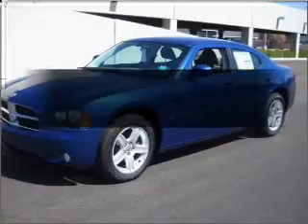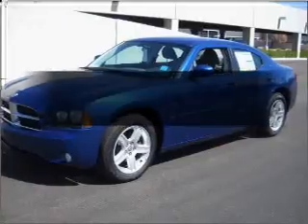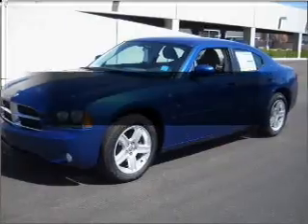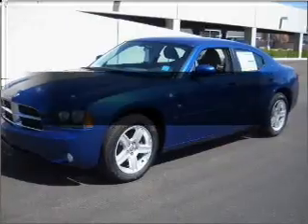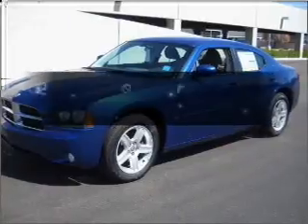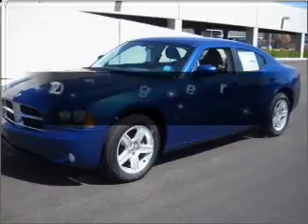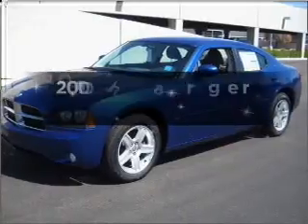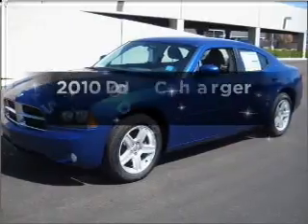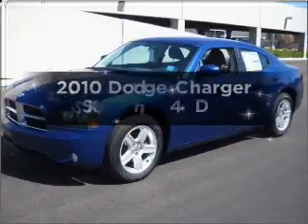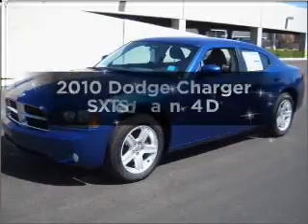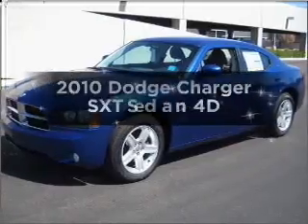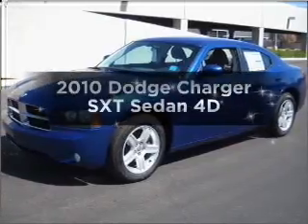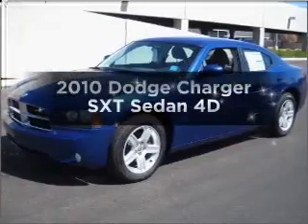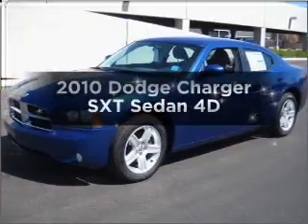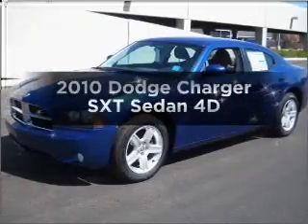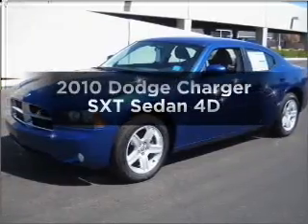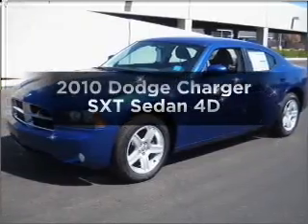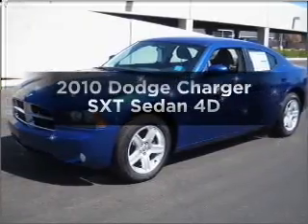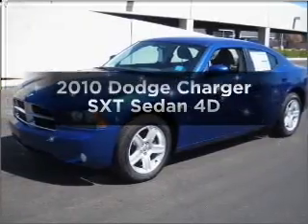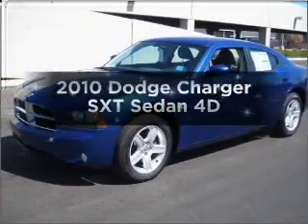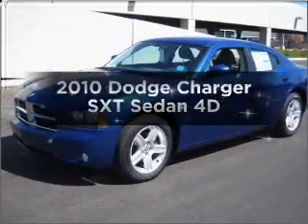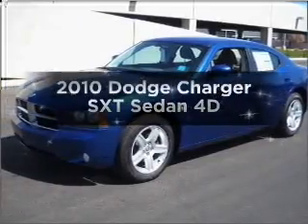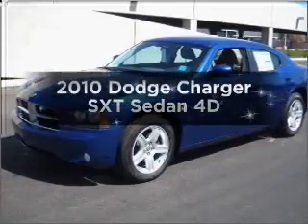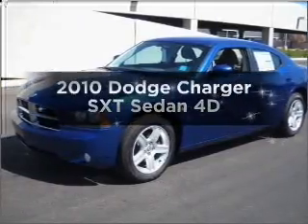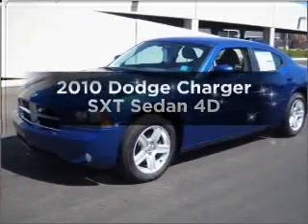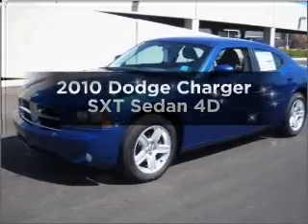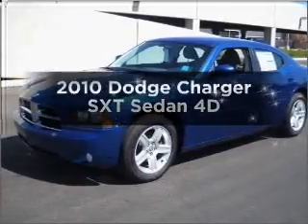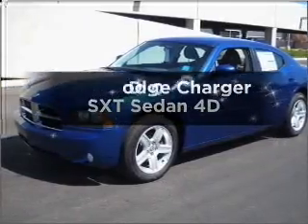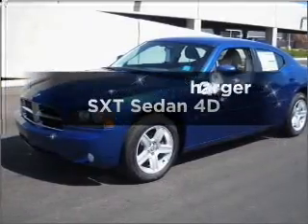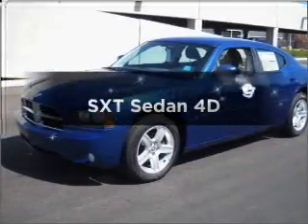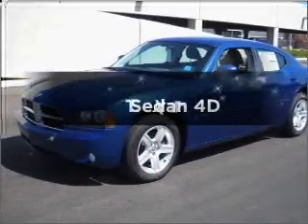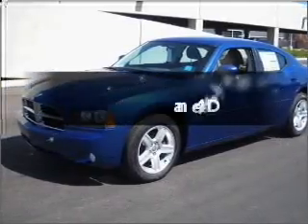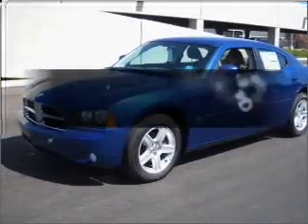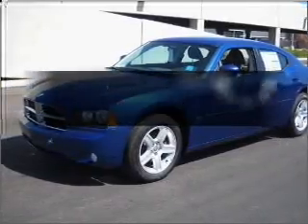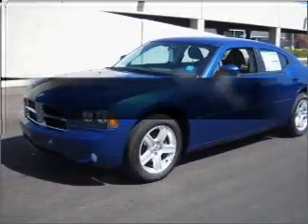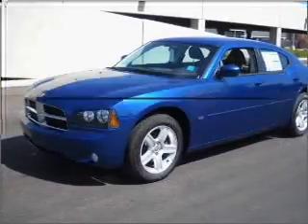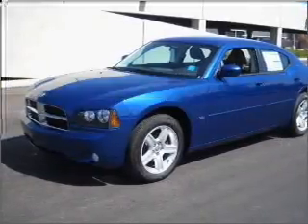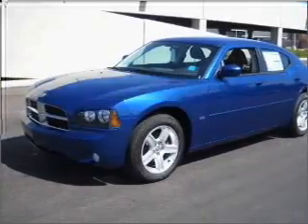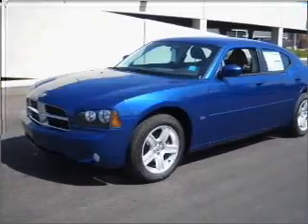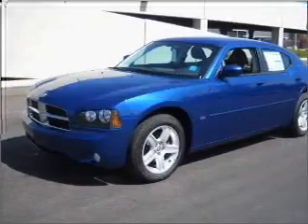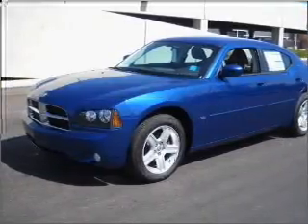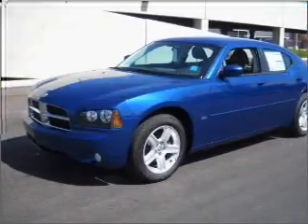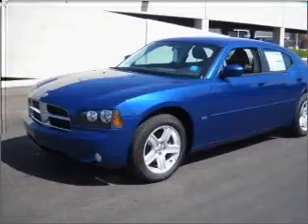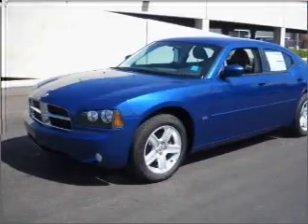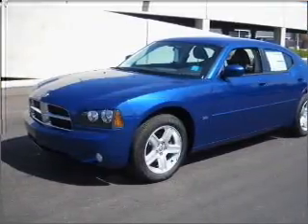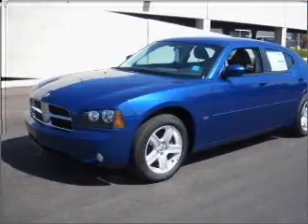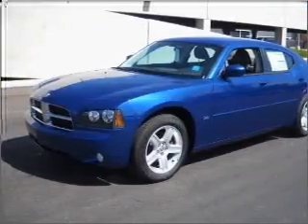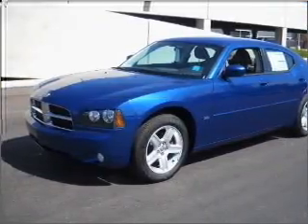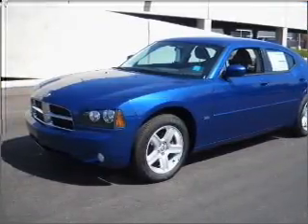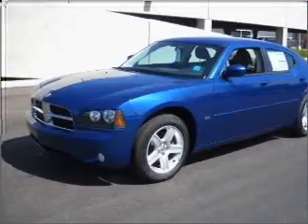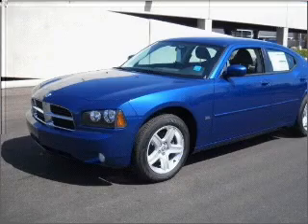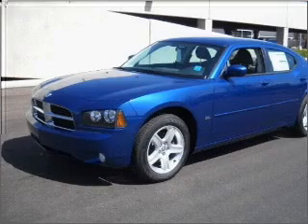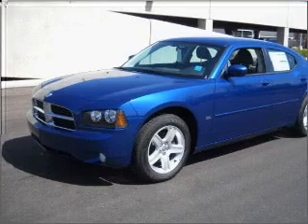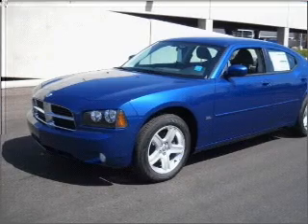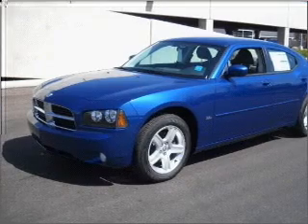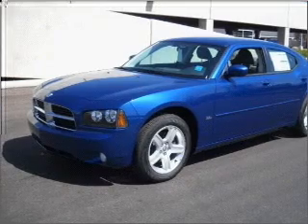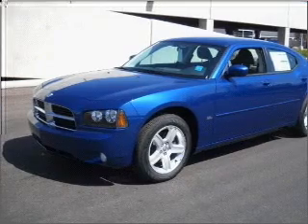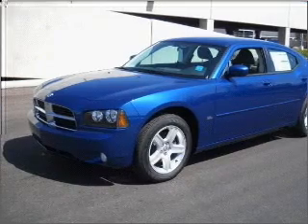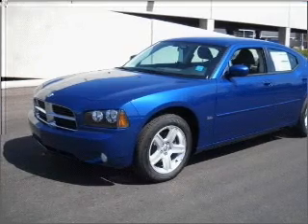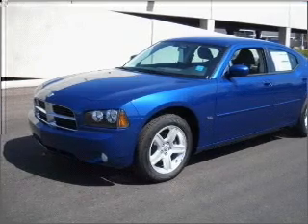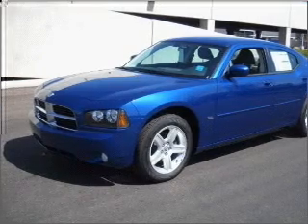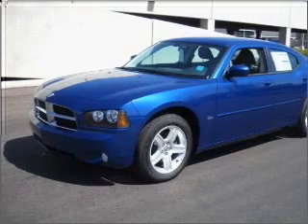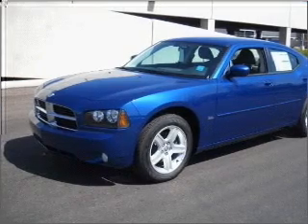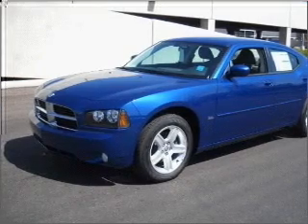Get noticed in this 2010 Dodge Charger. If you're looking for a first-rate auto, this one could be yours today.